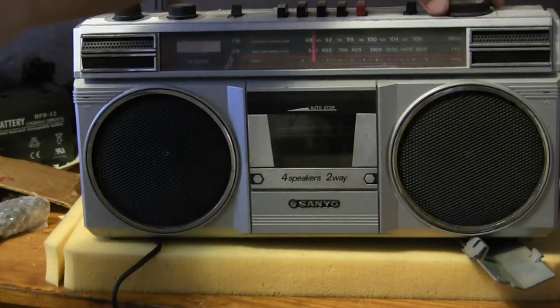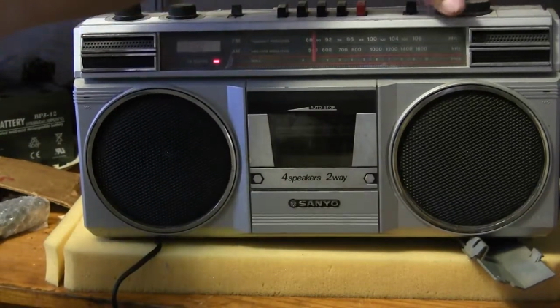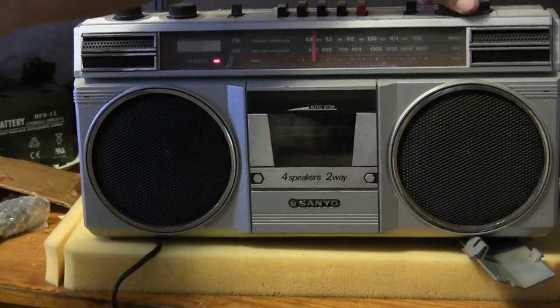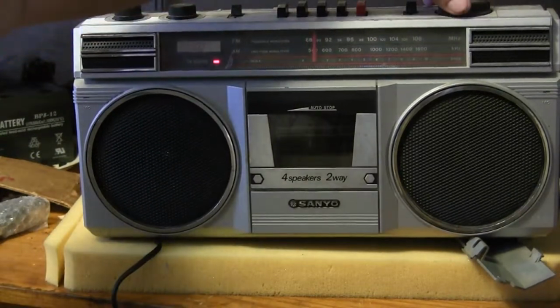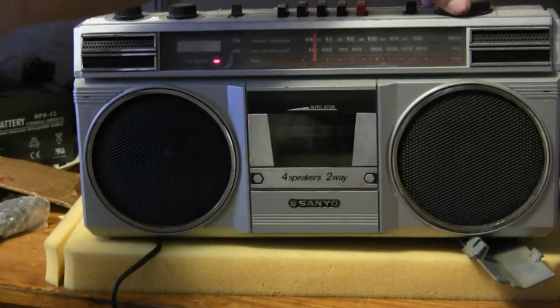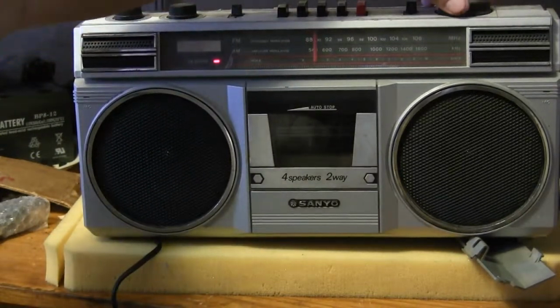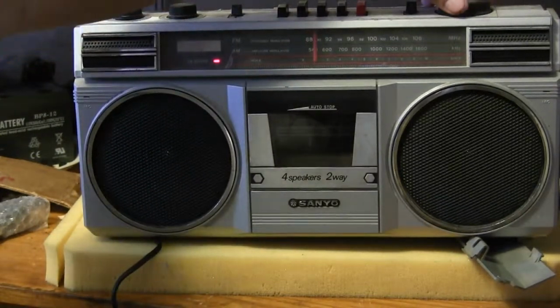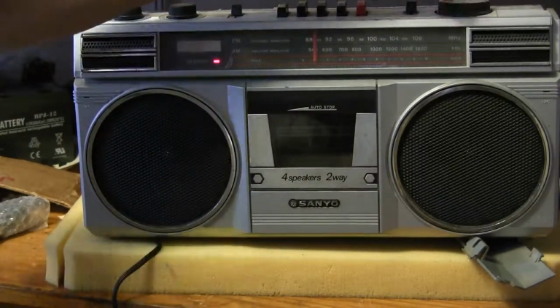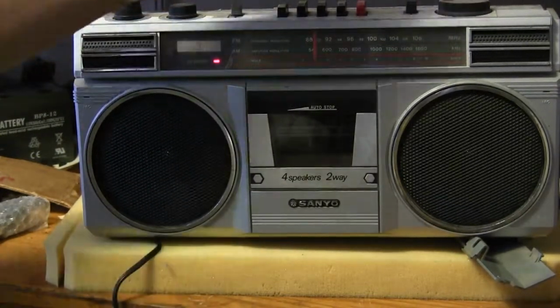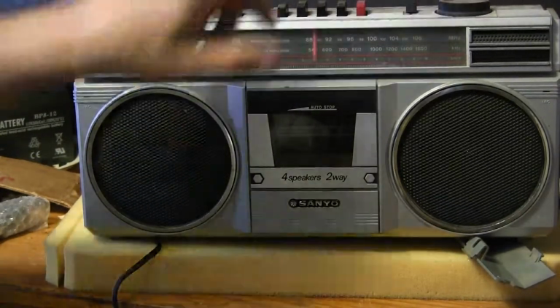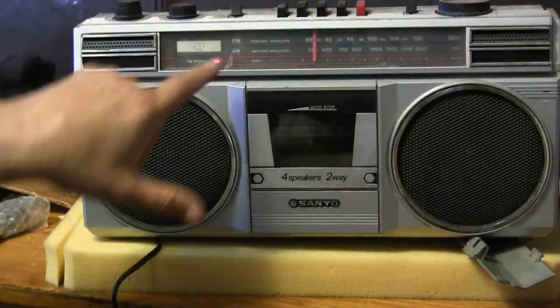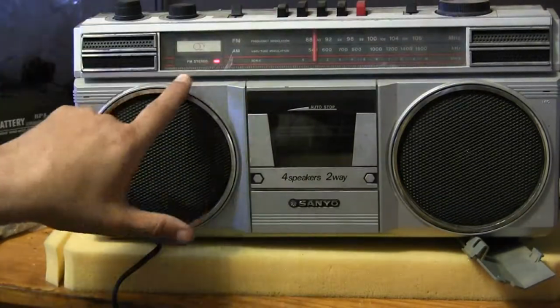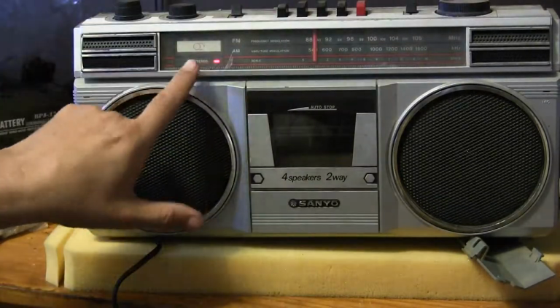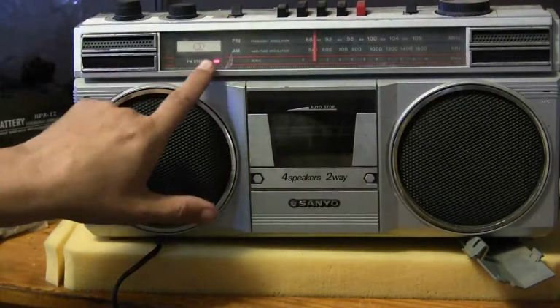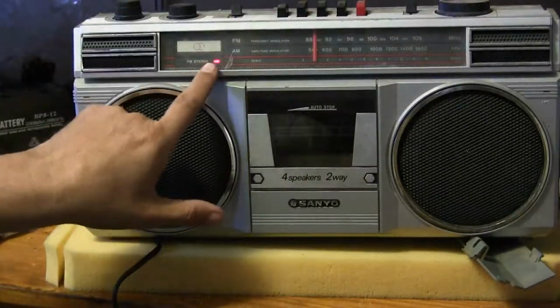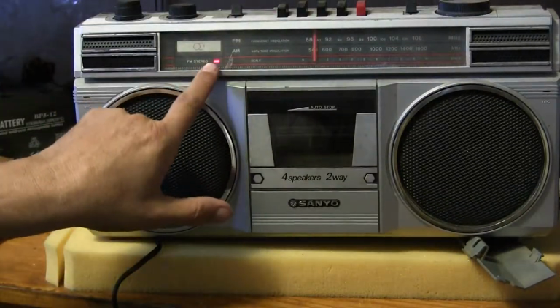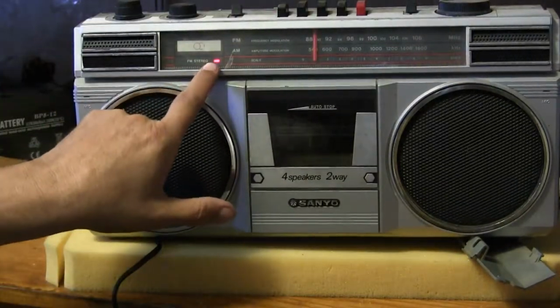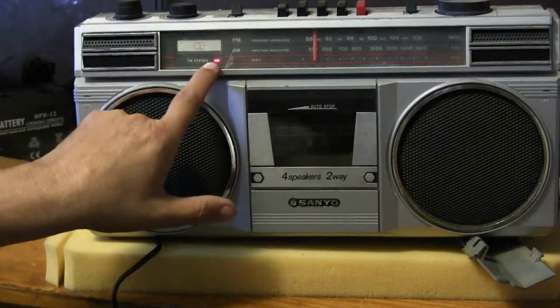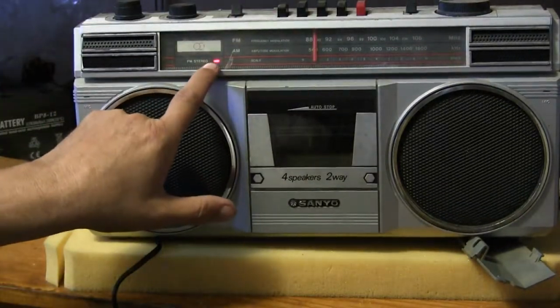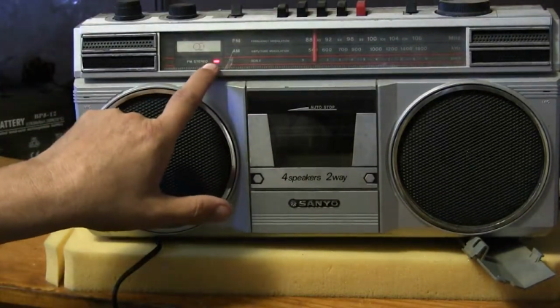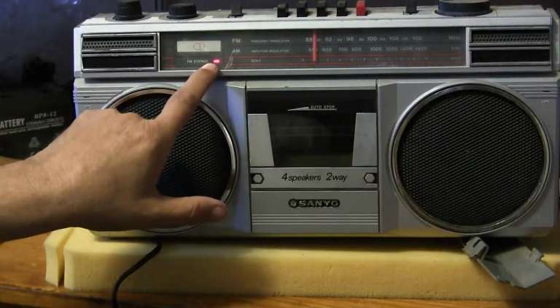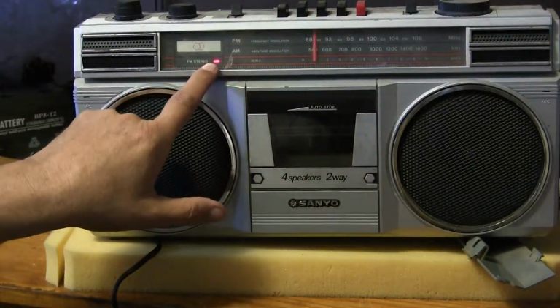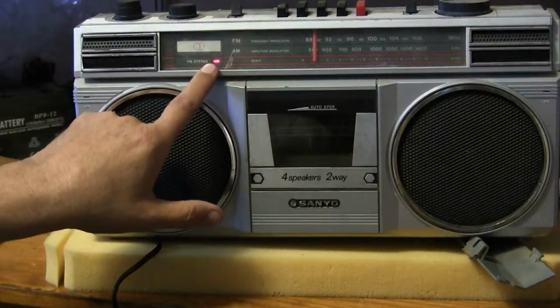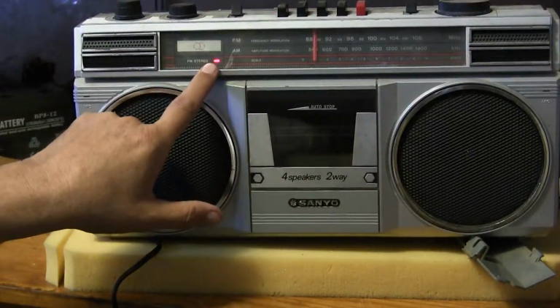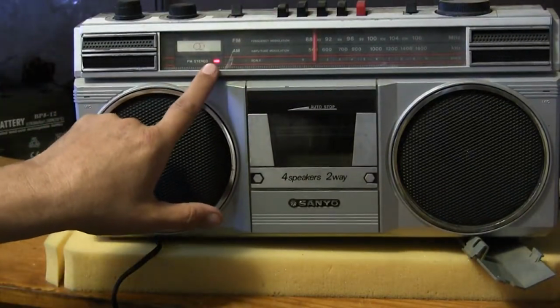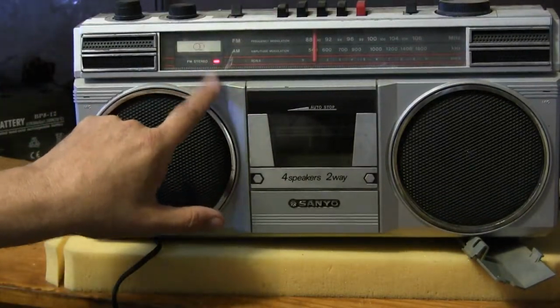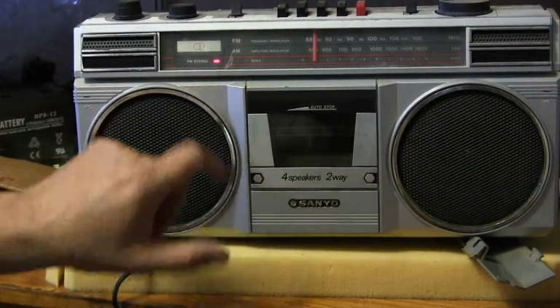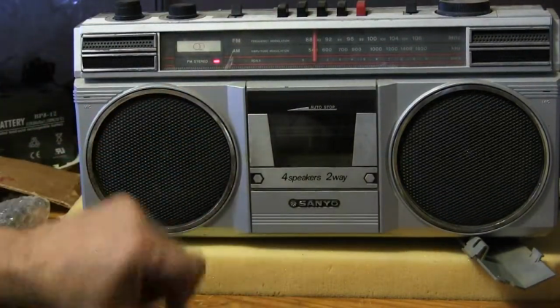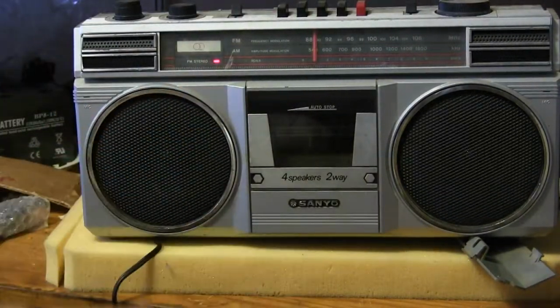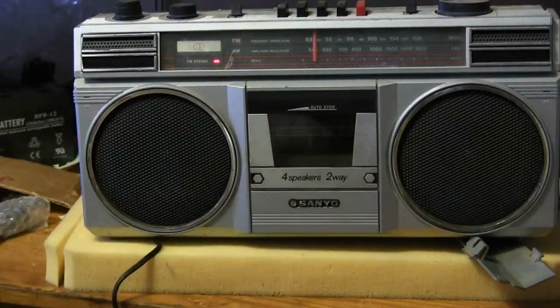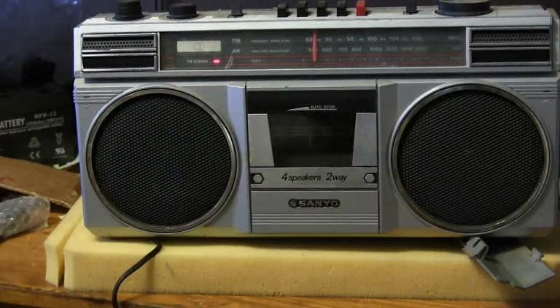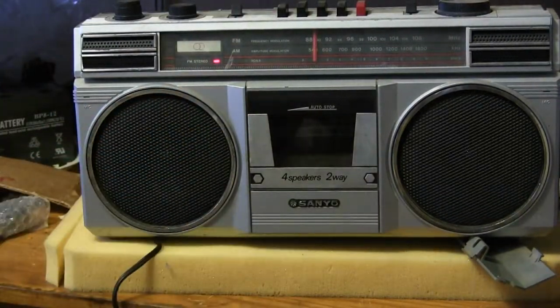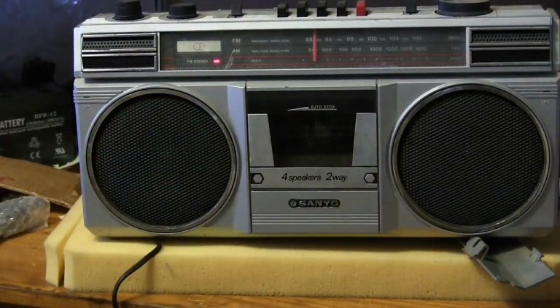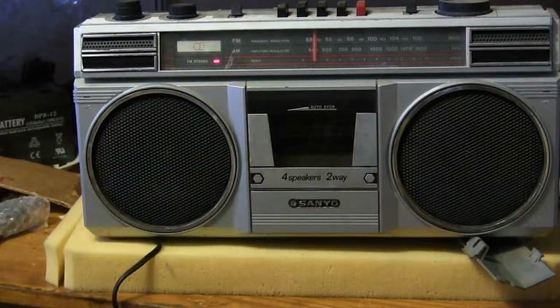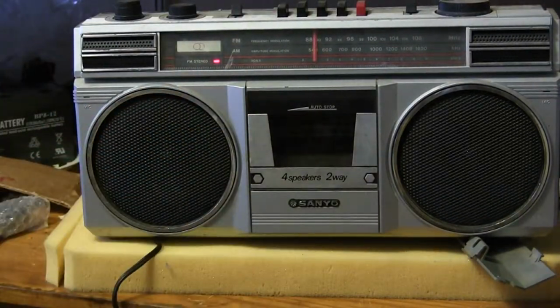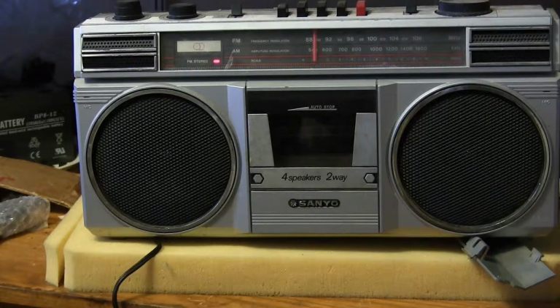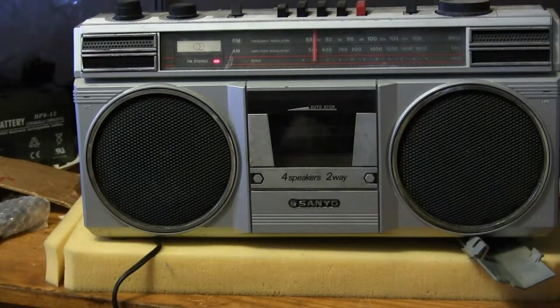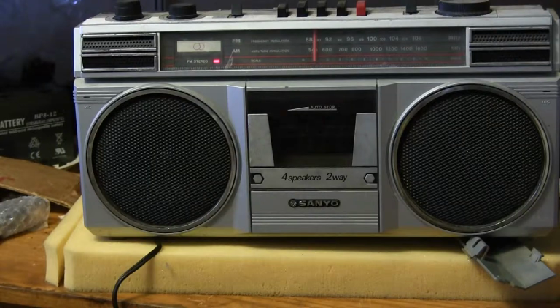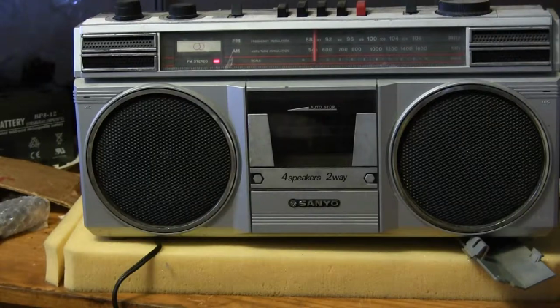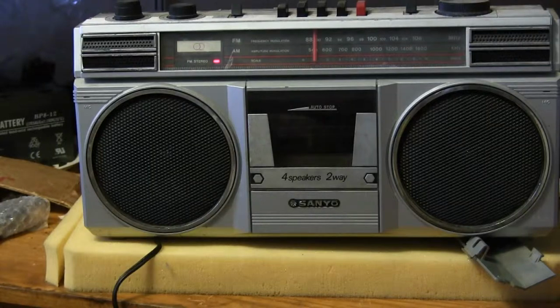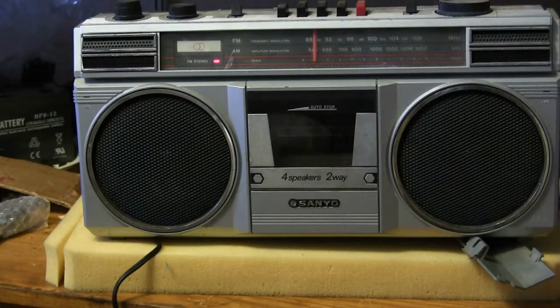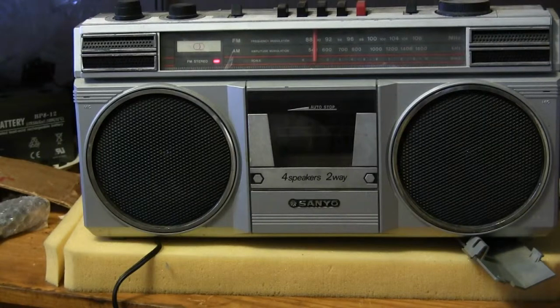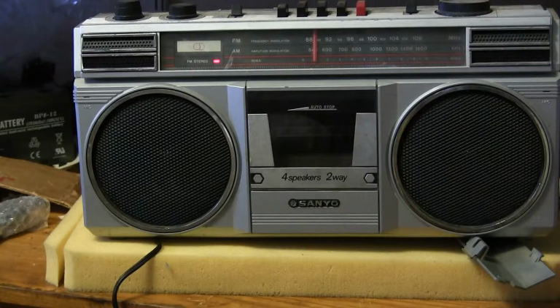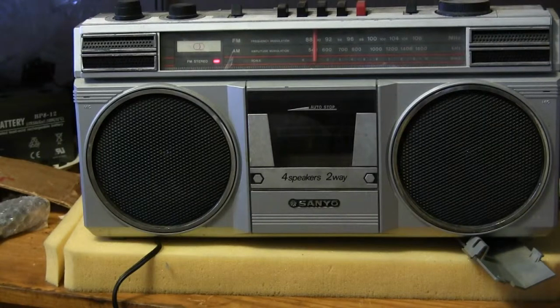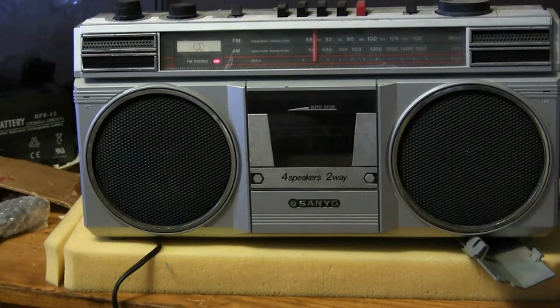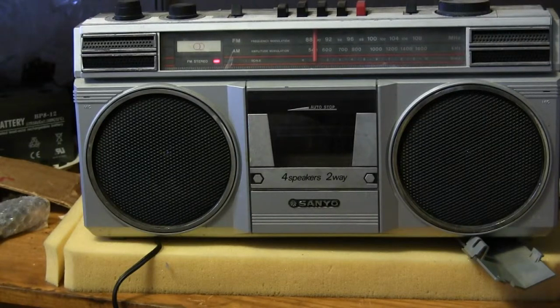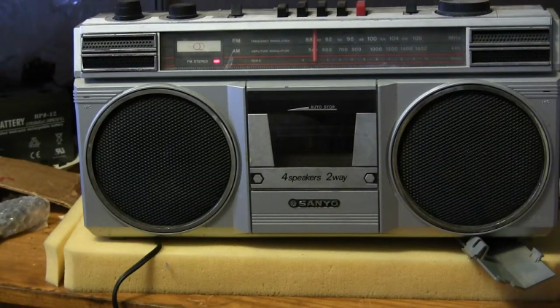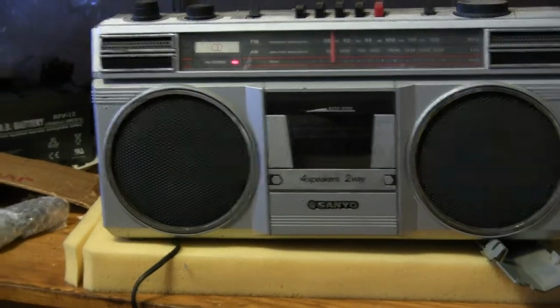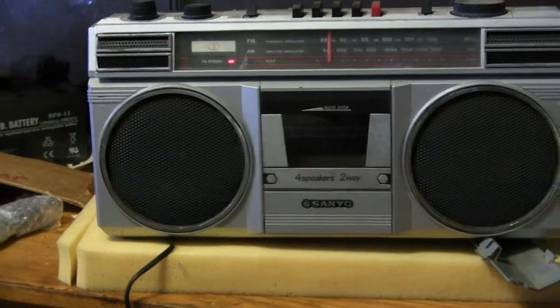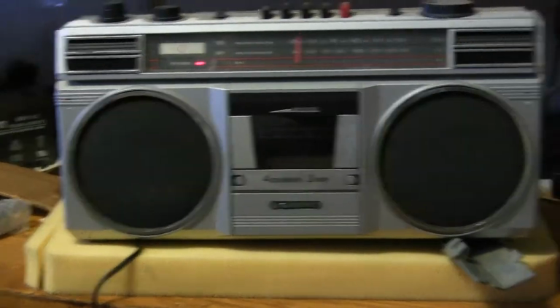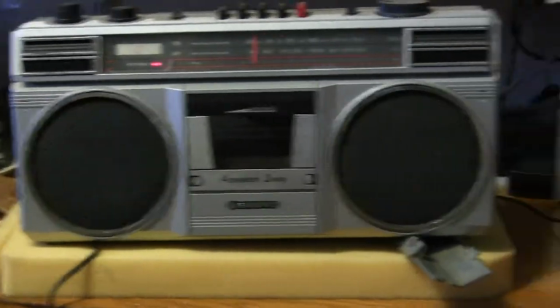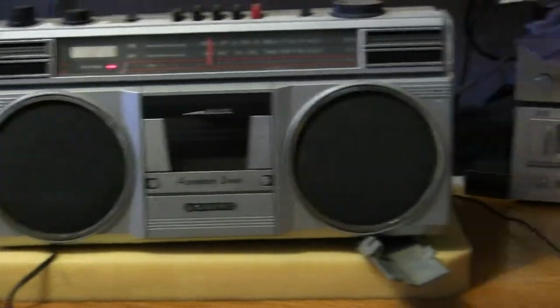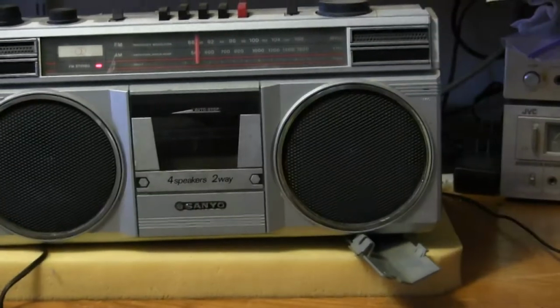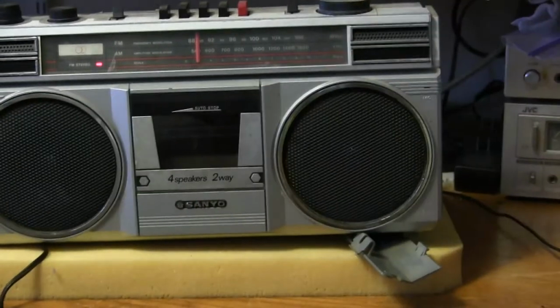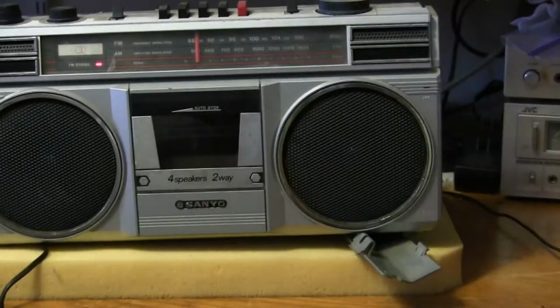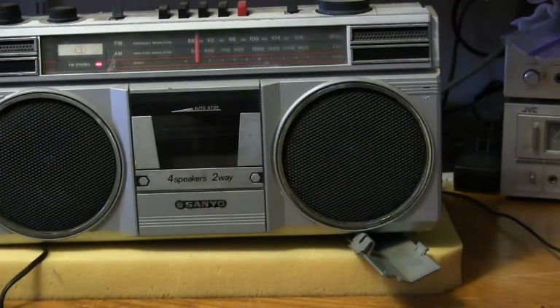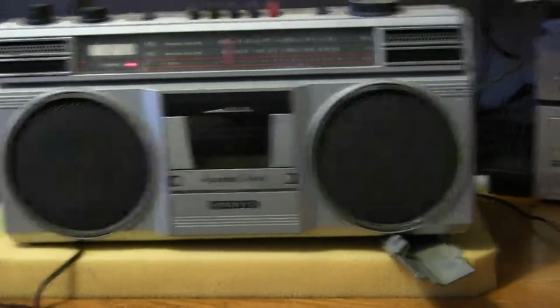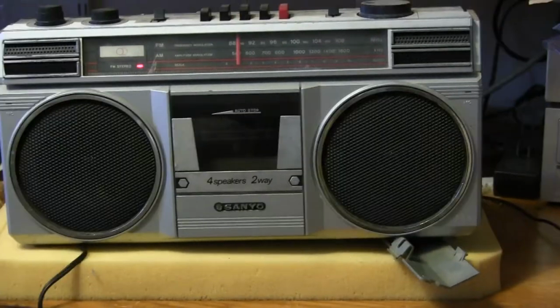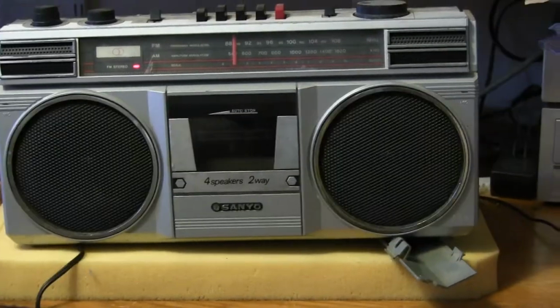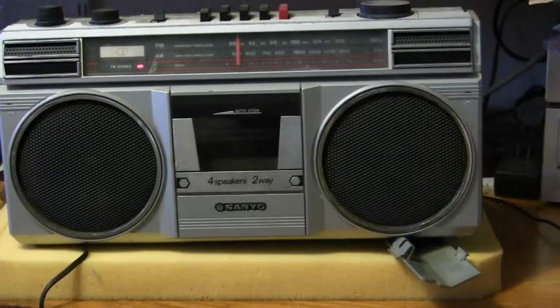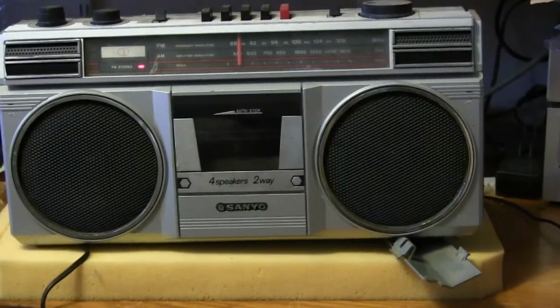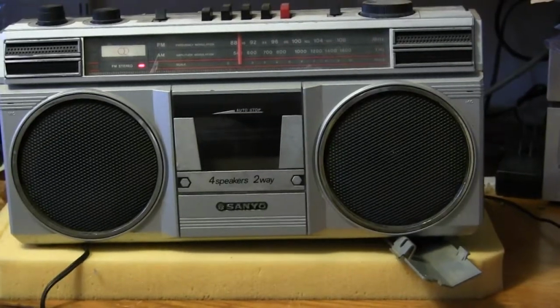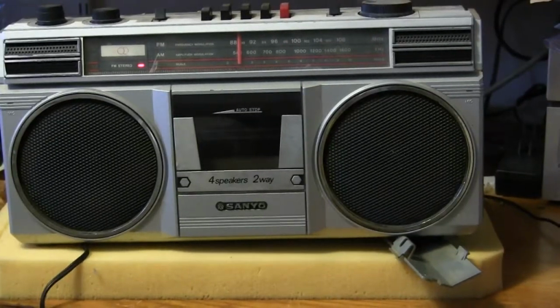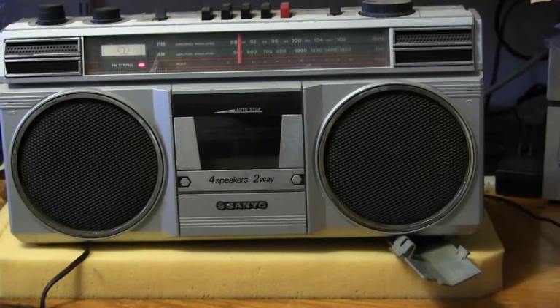Stereo light works. Good day, hope you enjoyed my quickie. Bye.